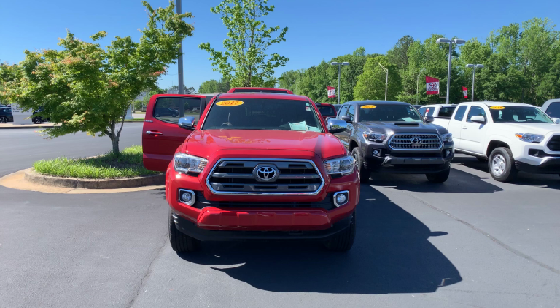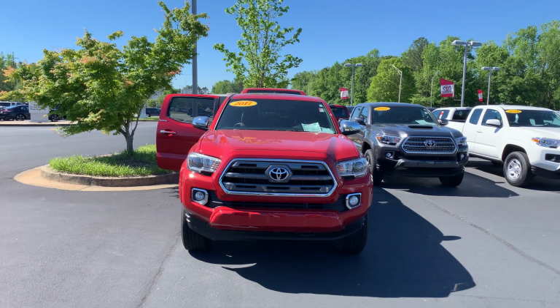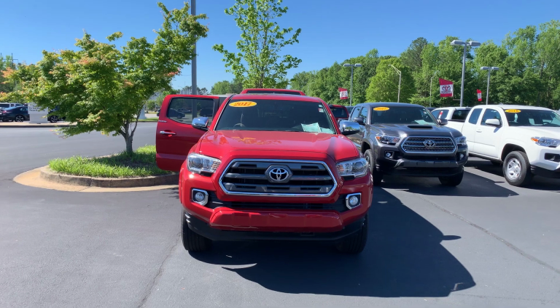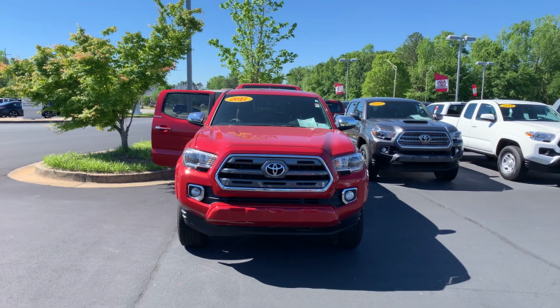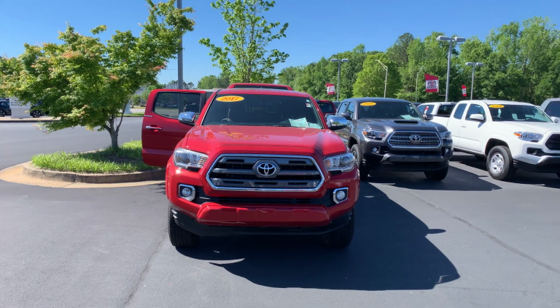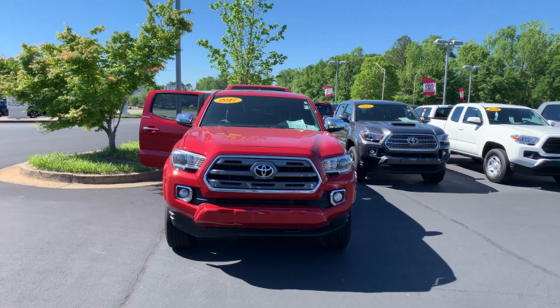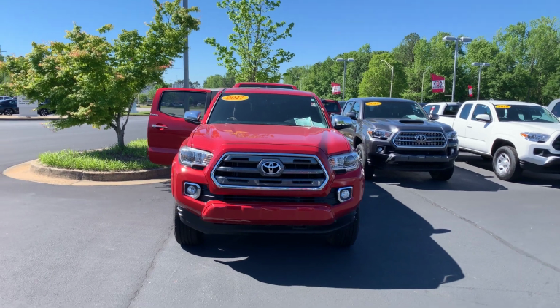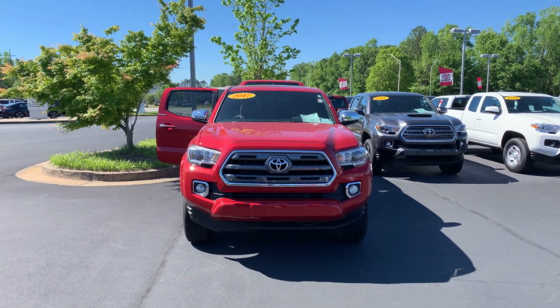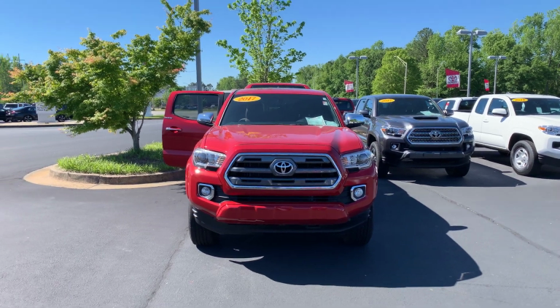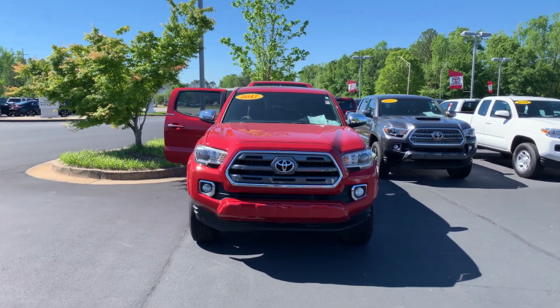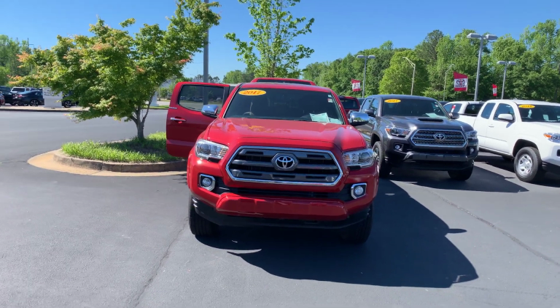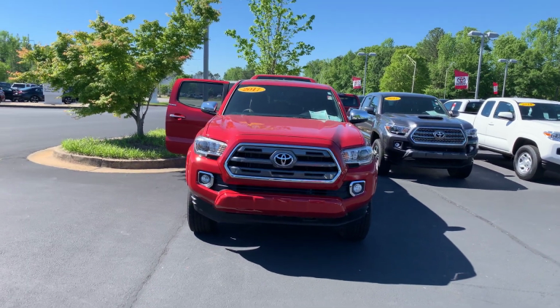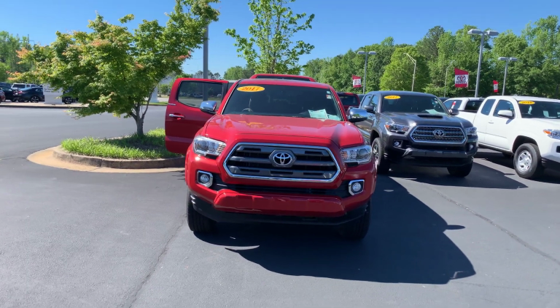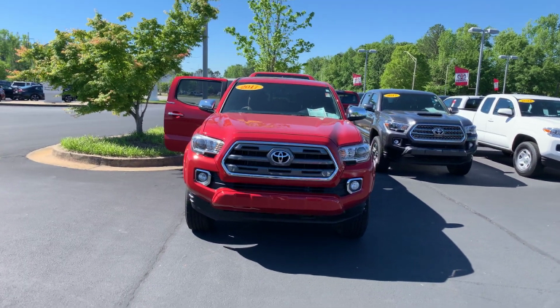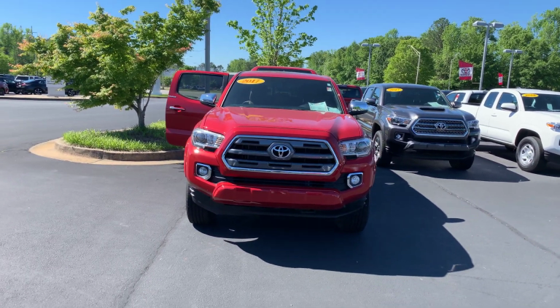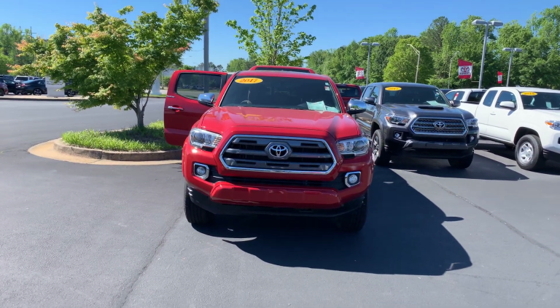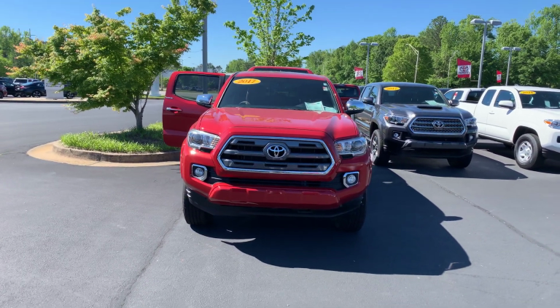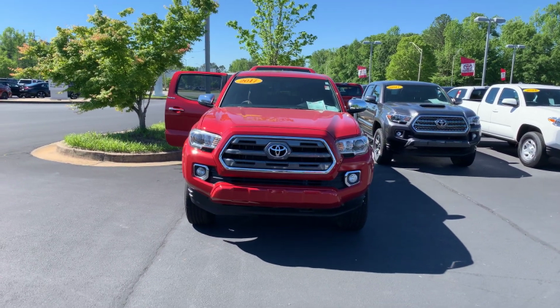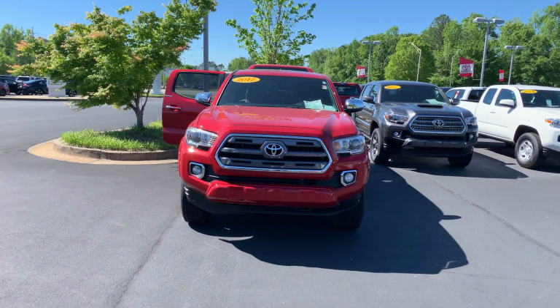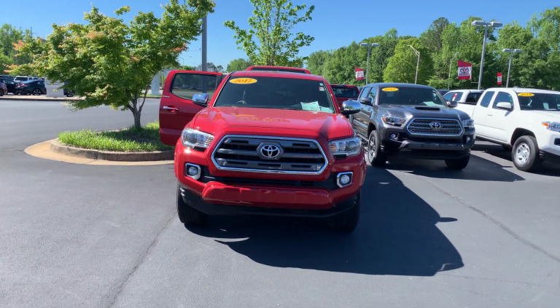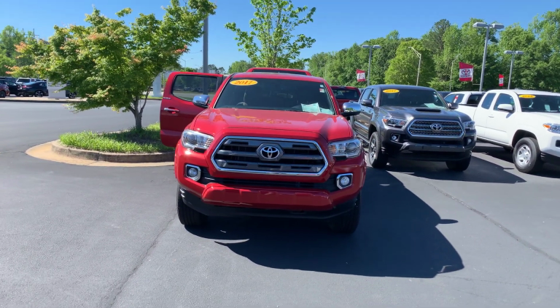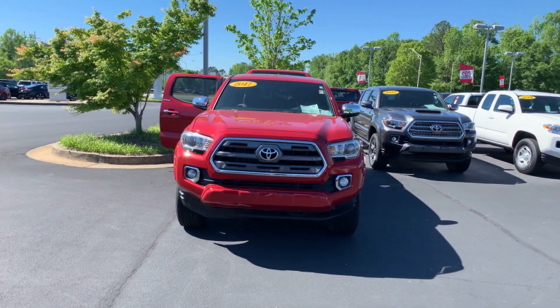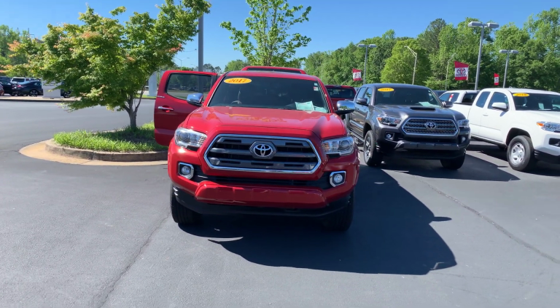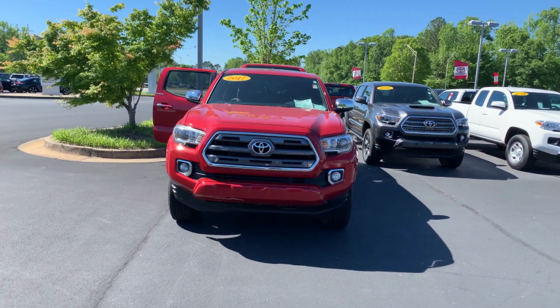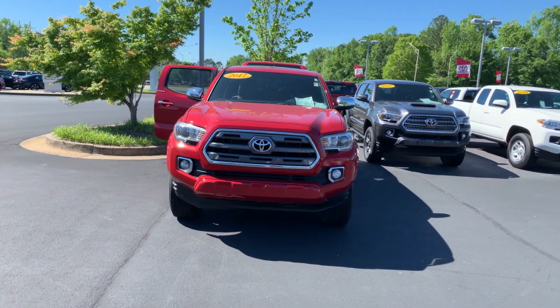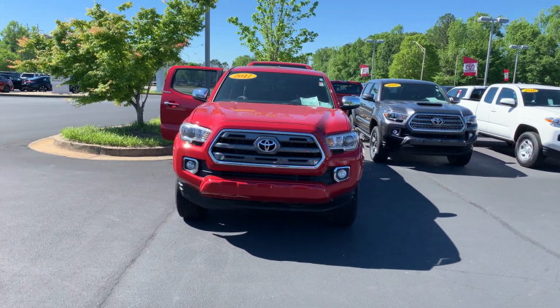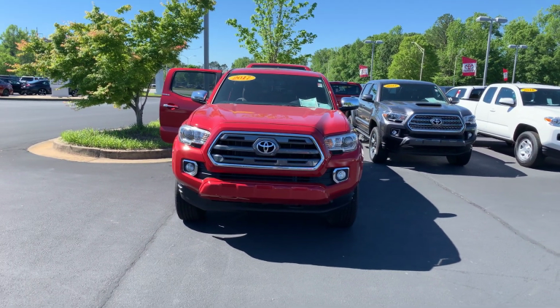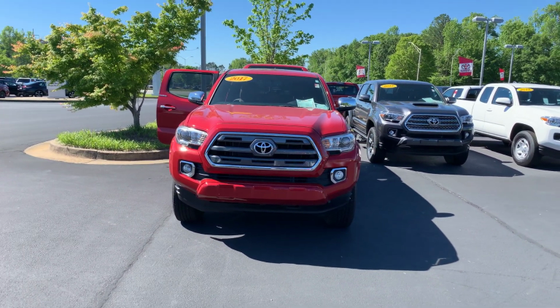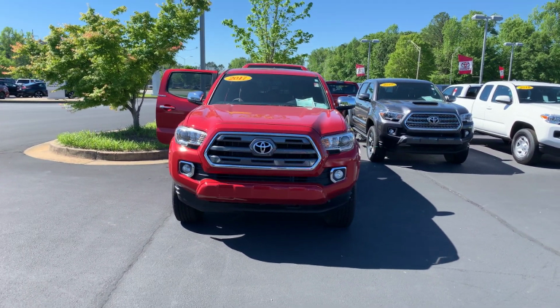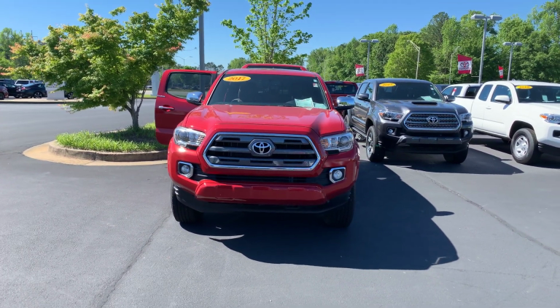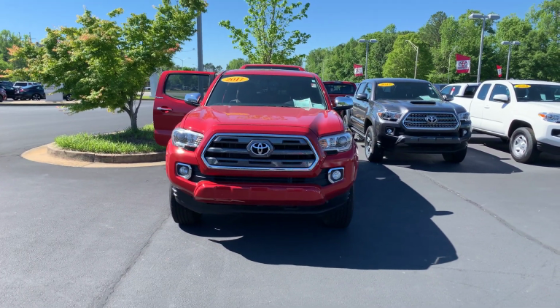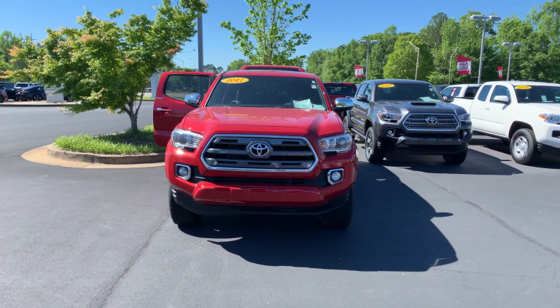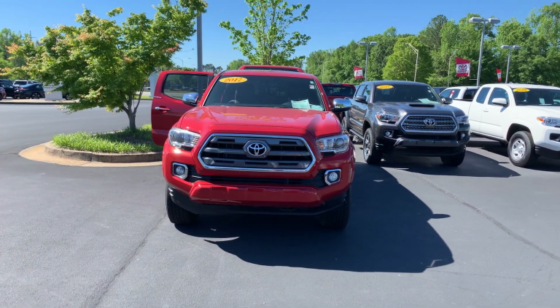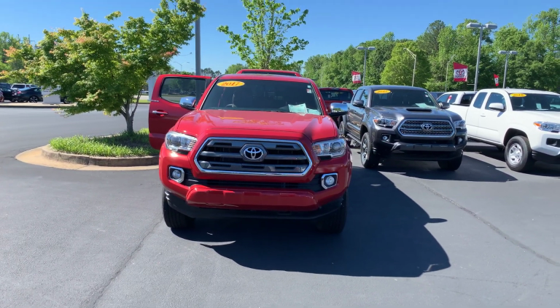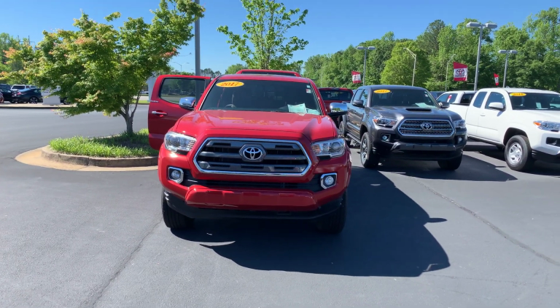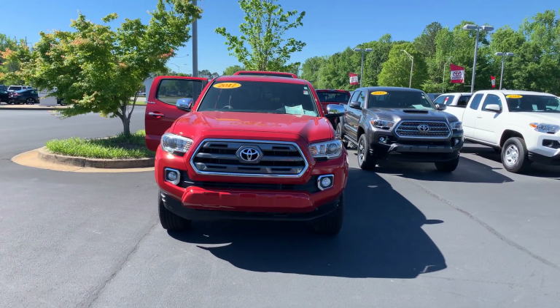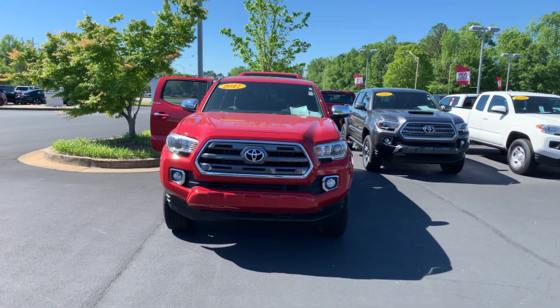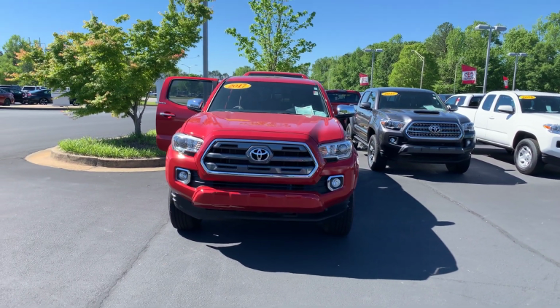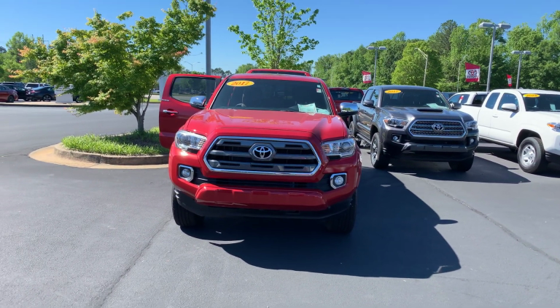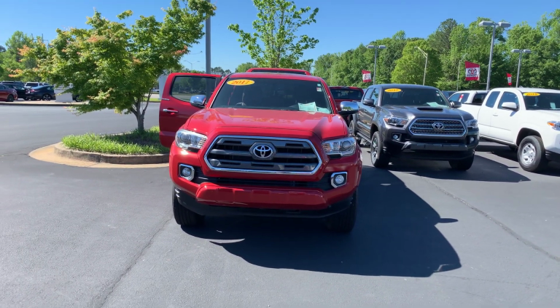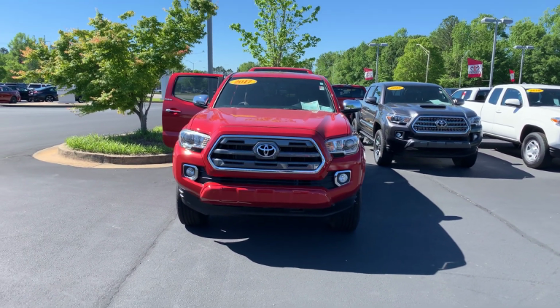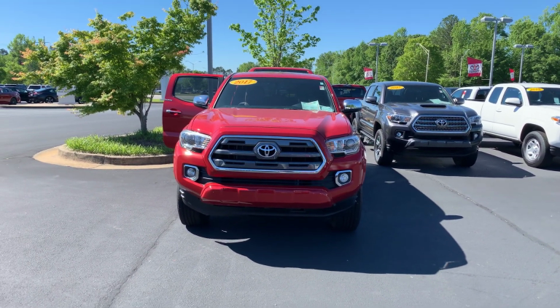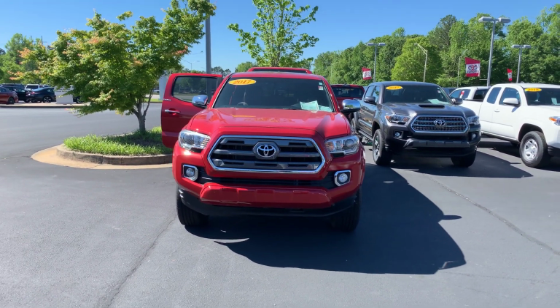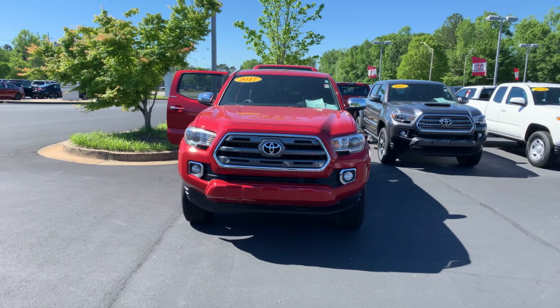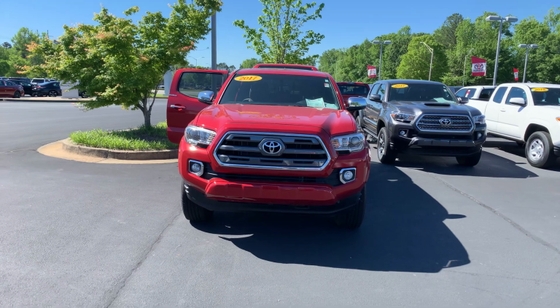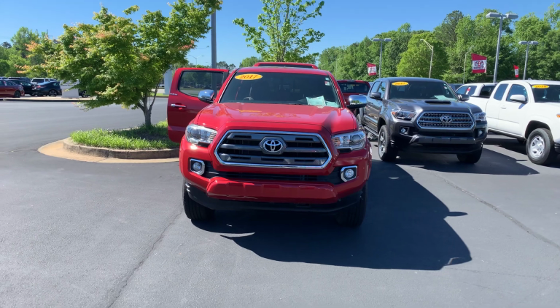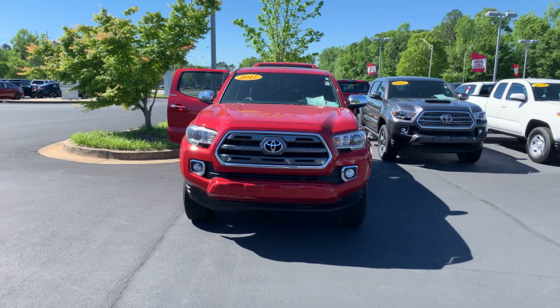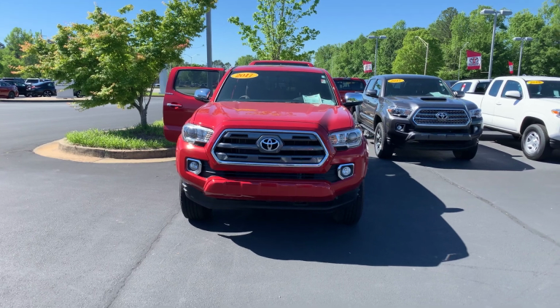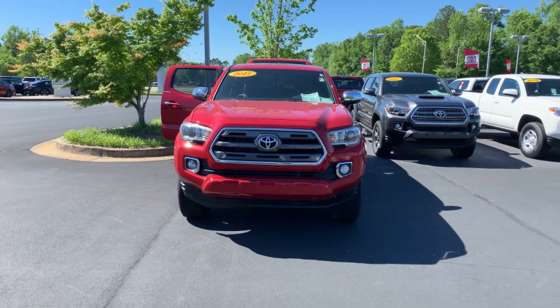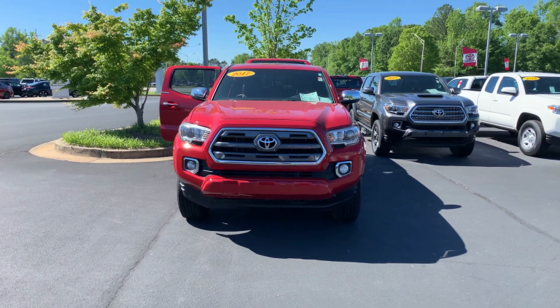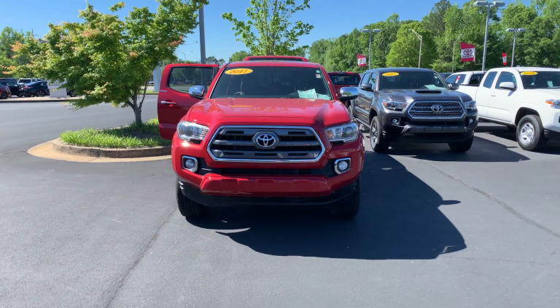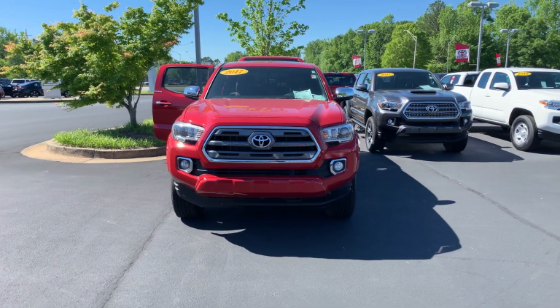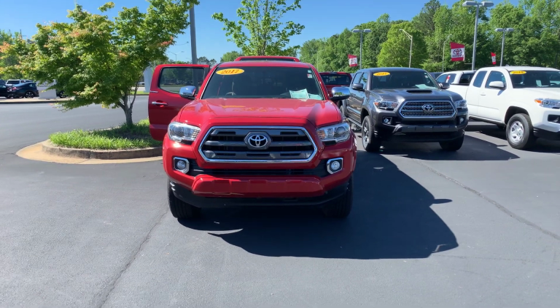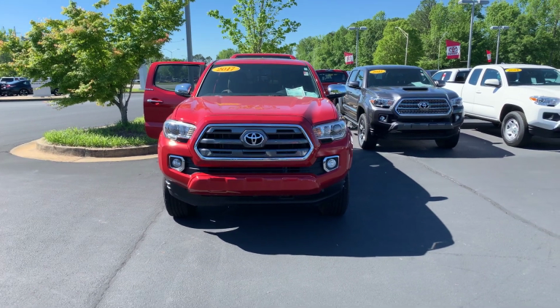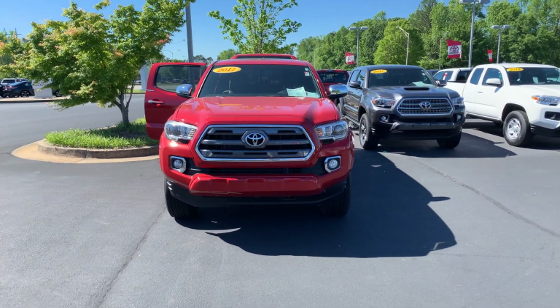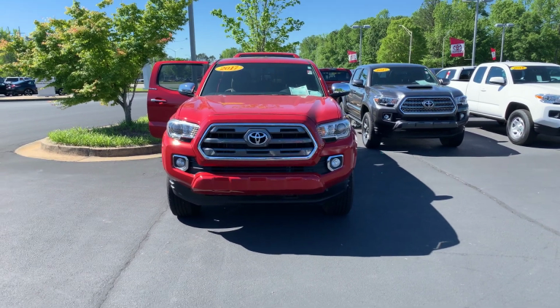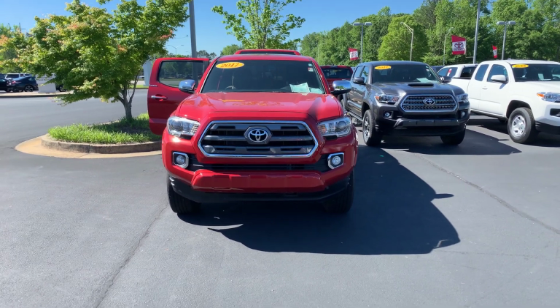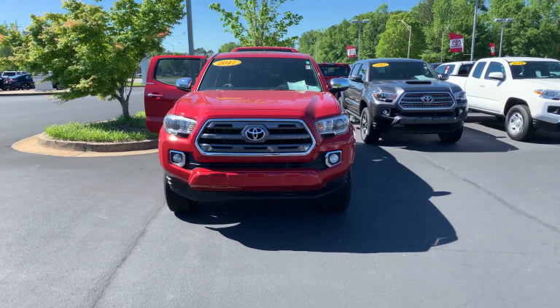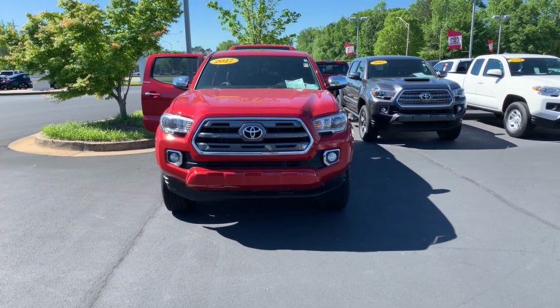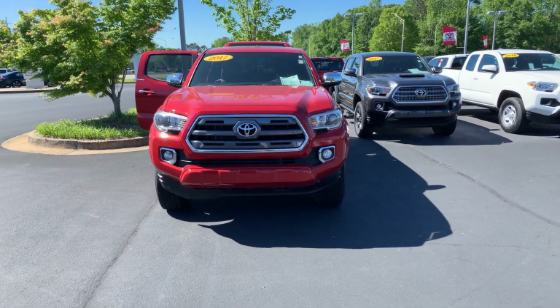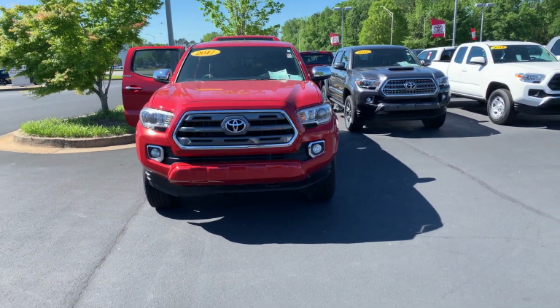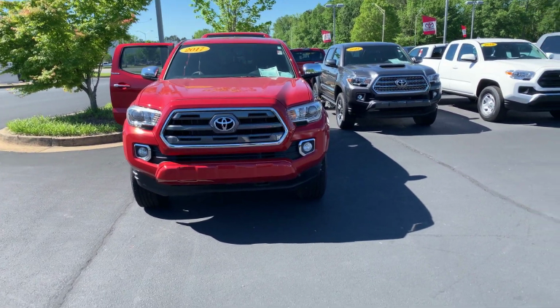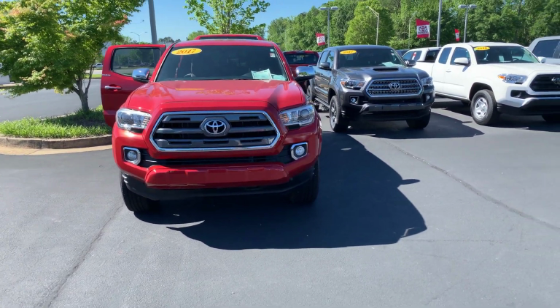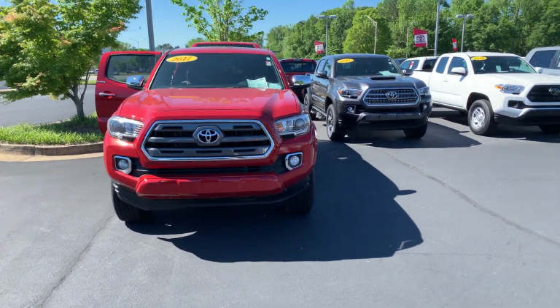Hey, it's Wynda here at LaGrange Toyota doing a short overview of the 2017 Toyota Tacoma Limited. This is a four-wheel drive.